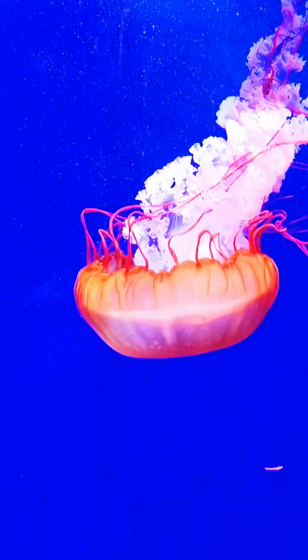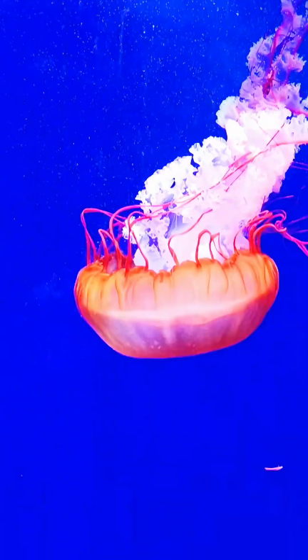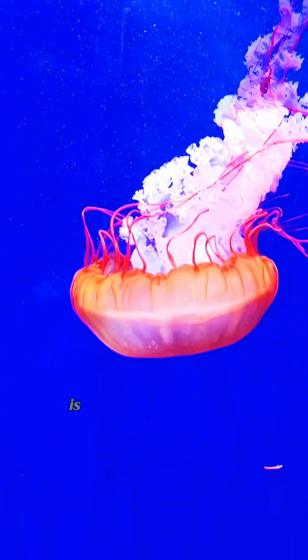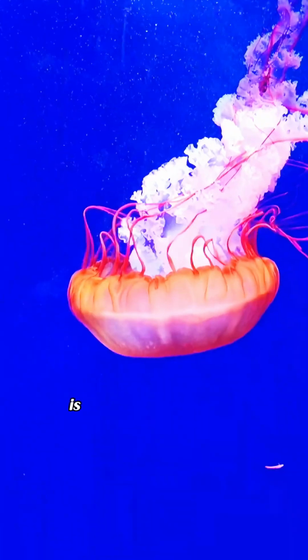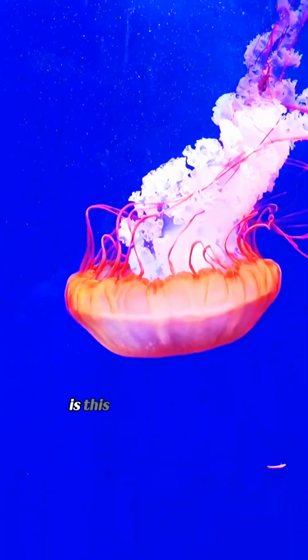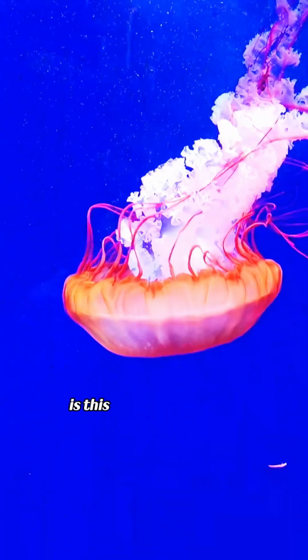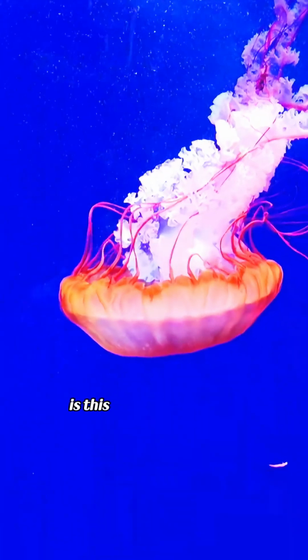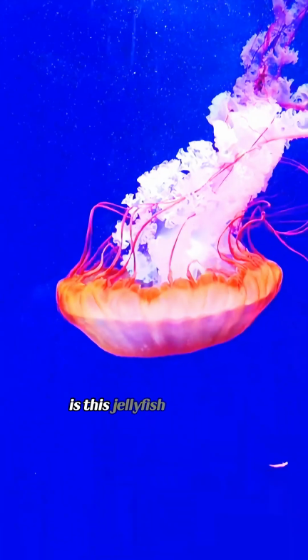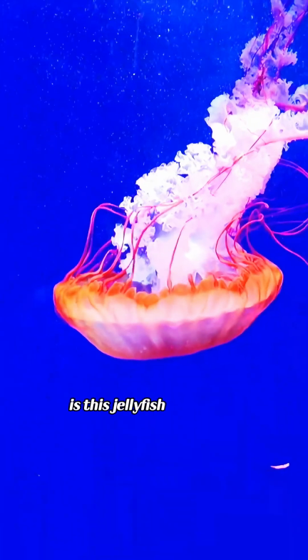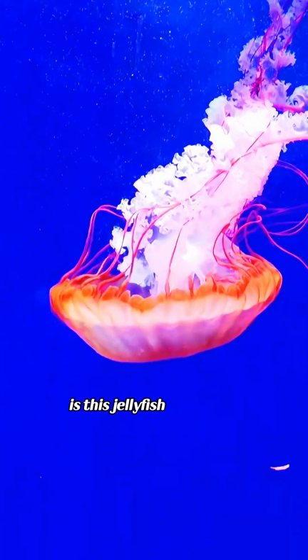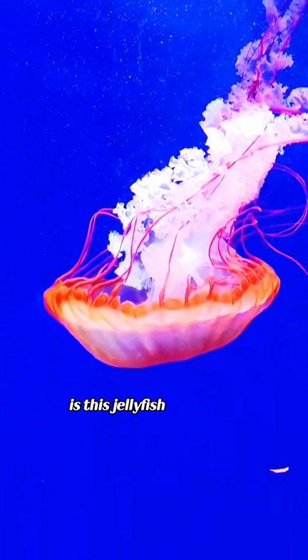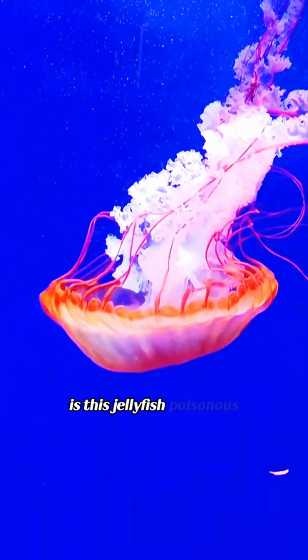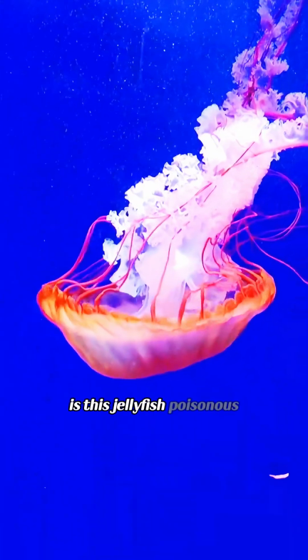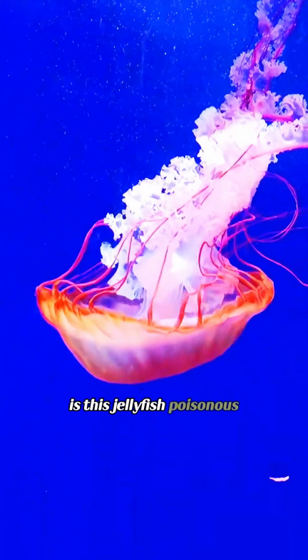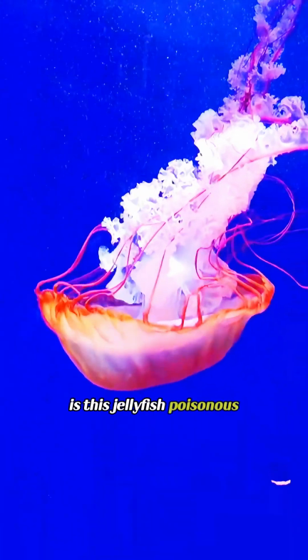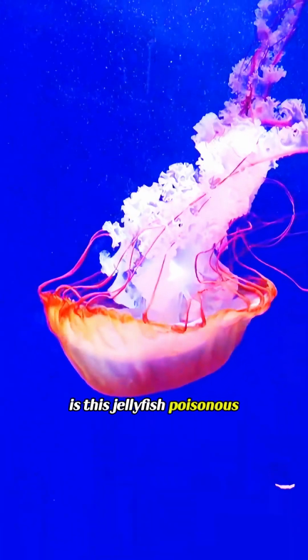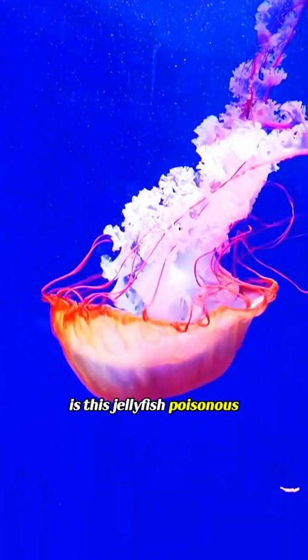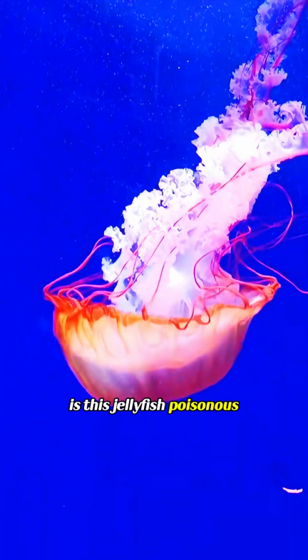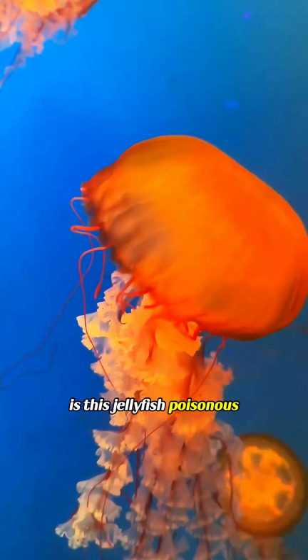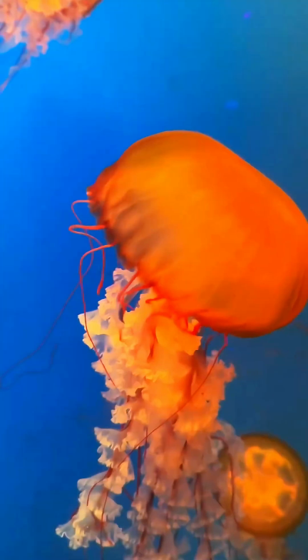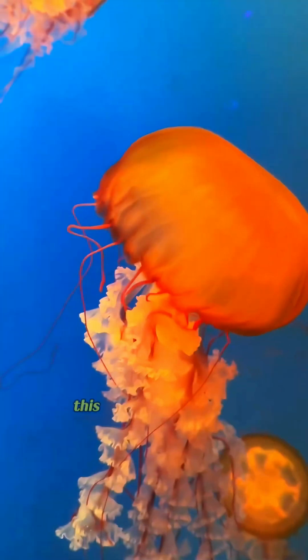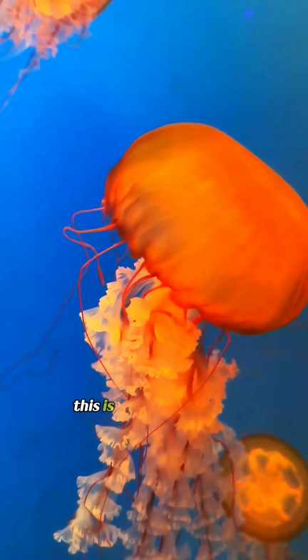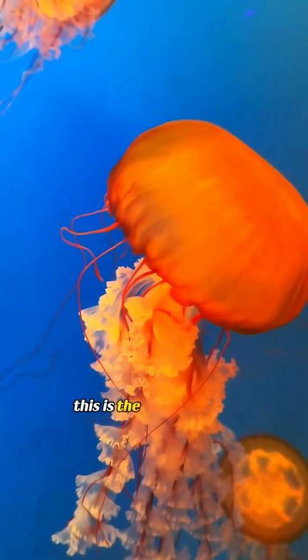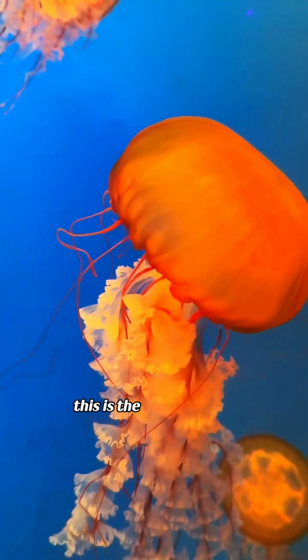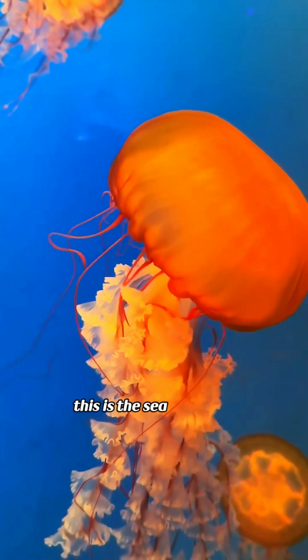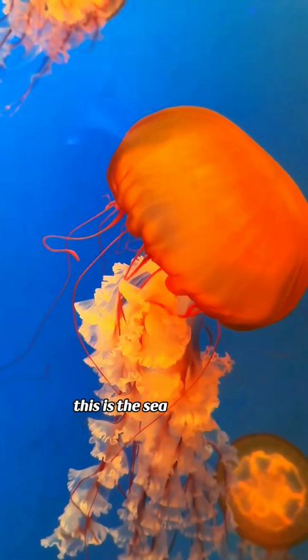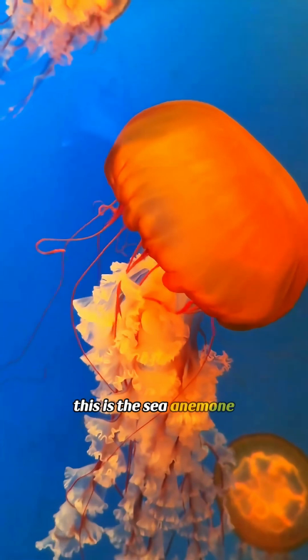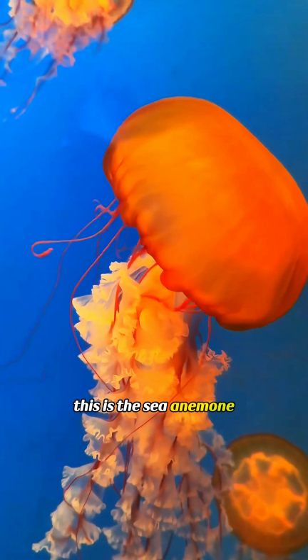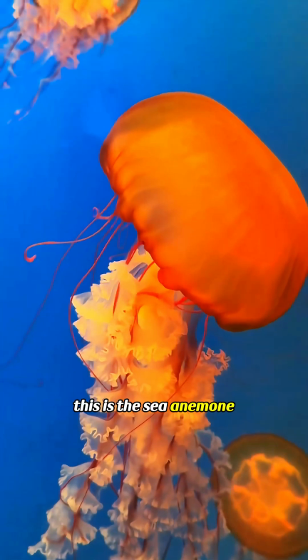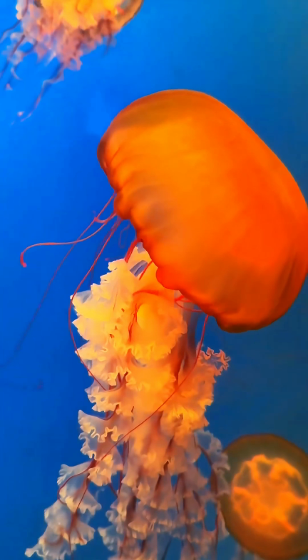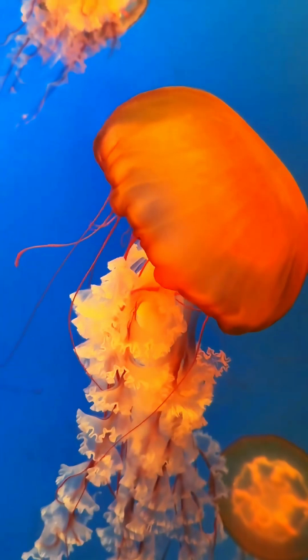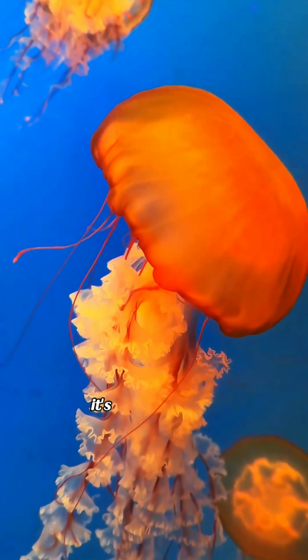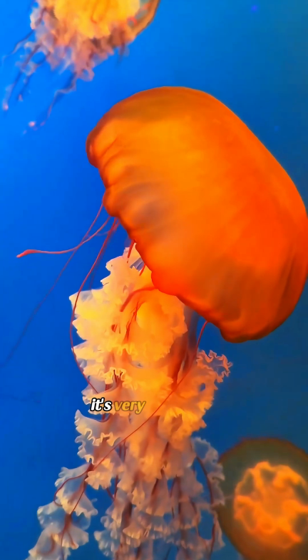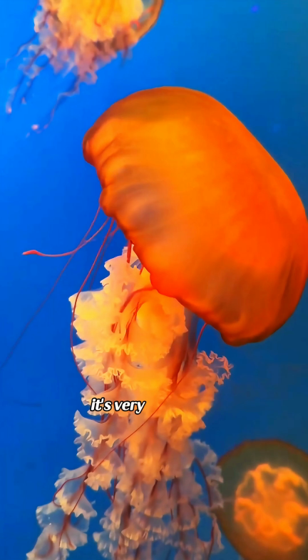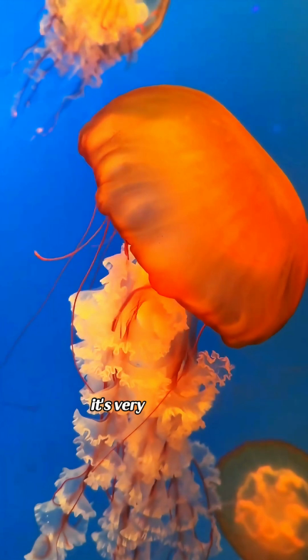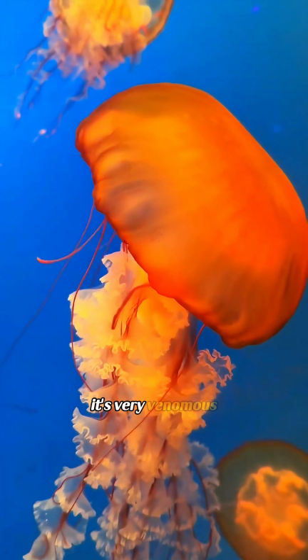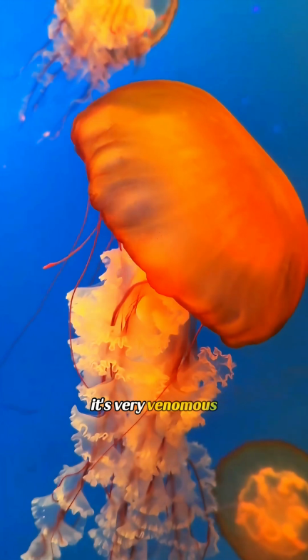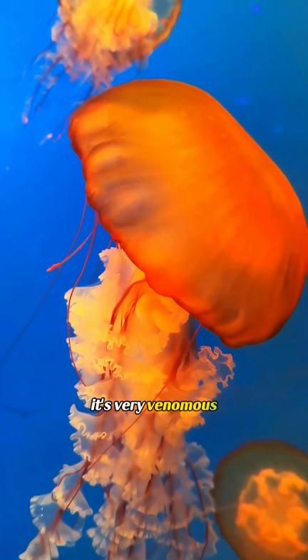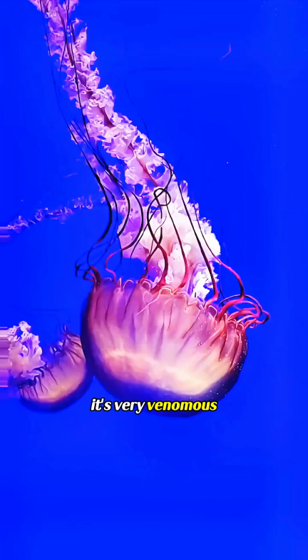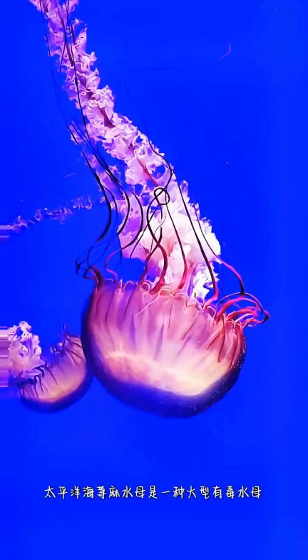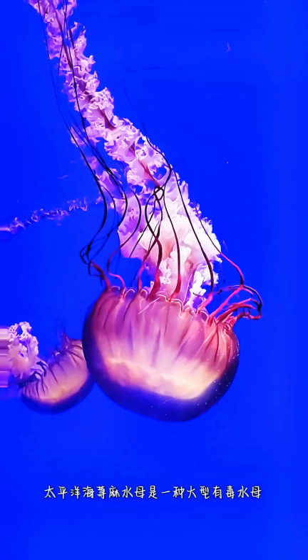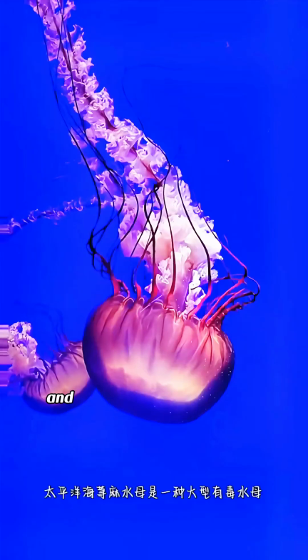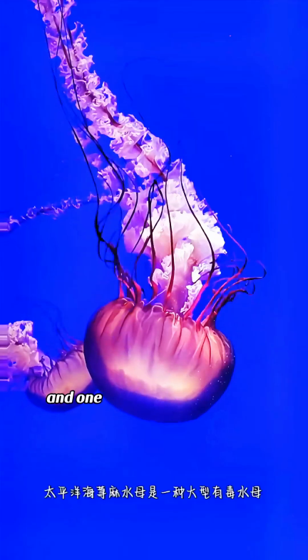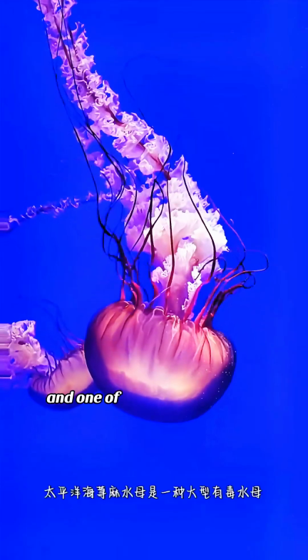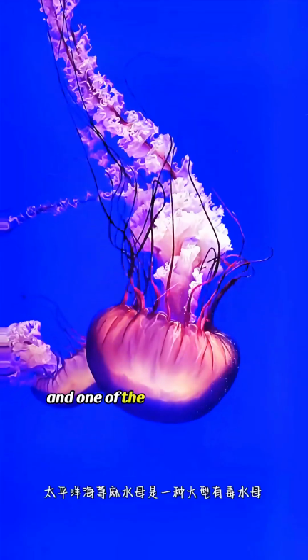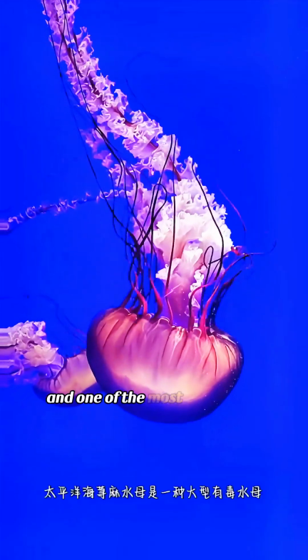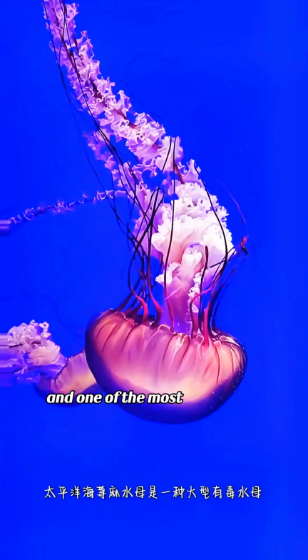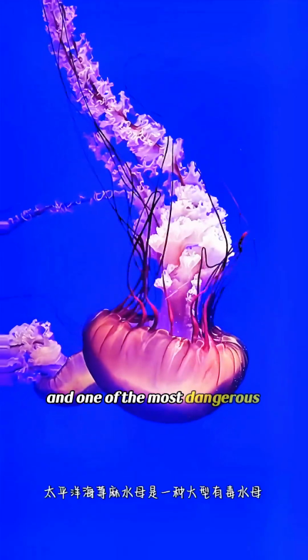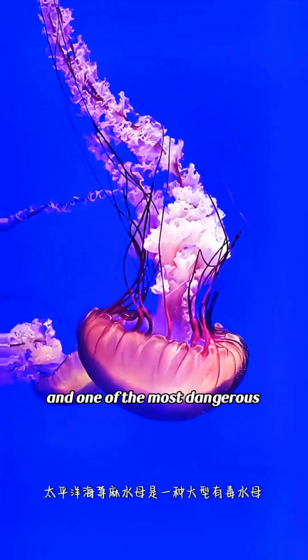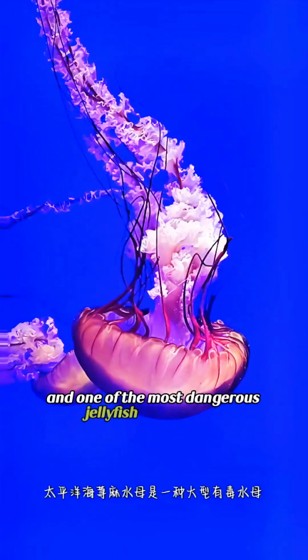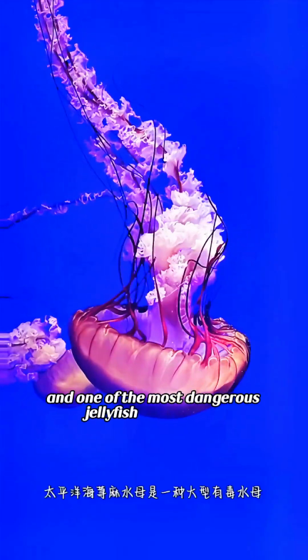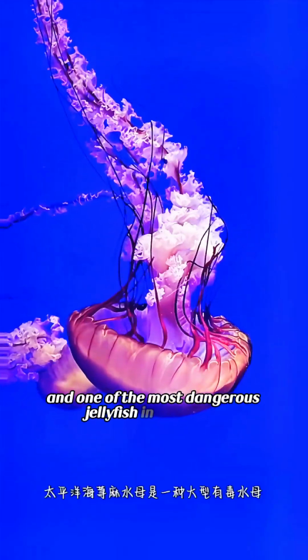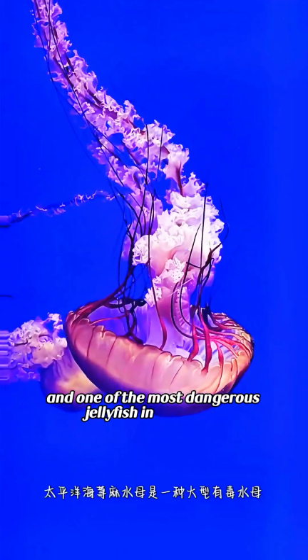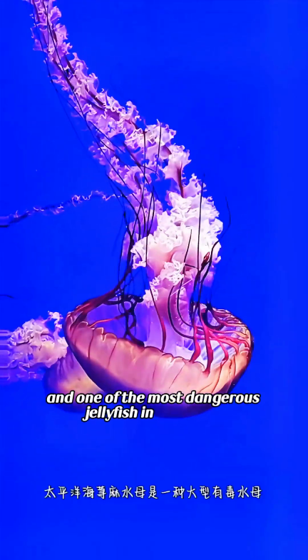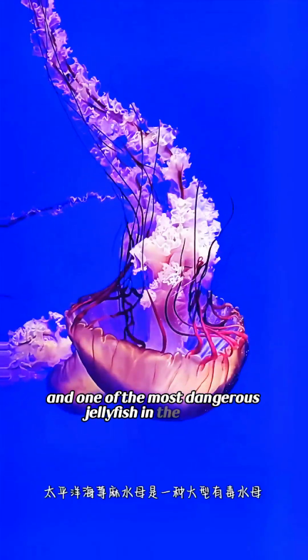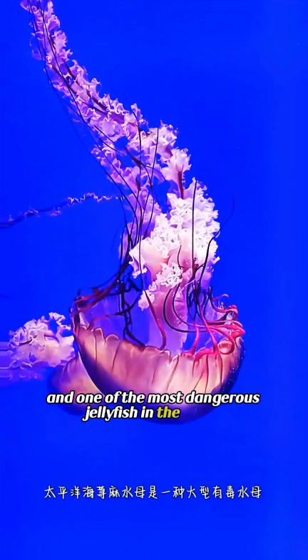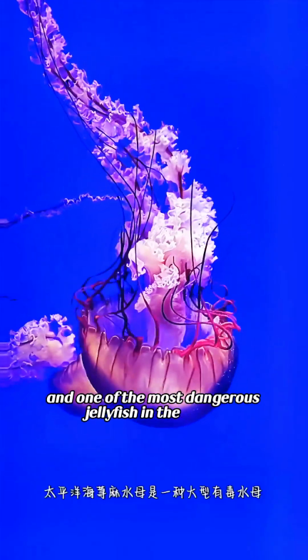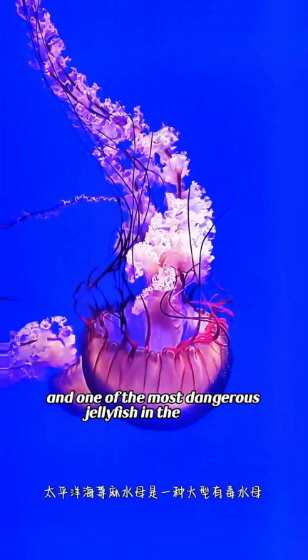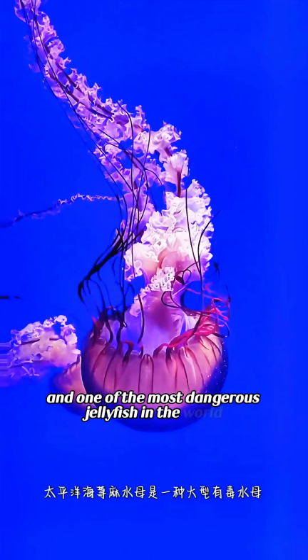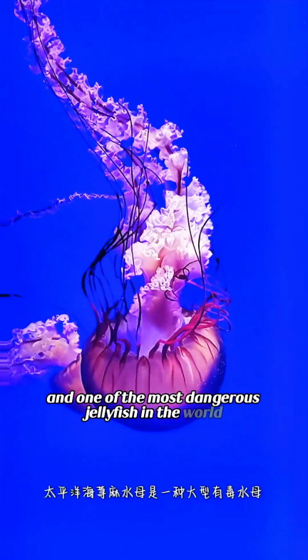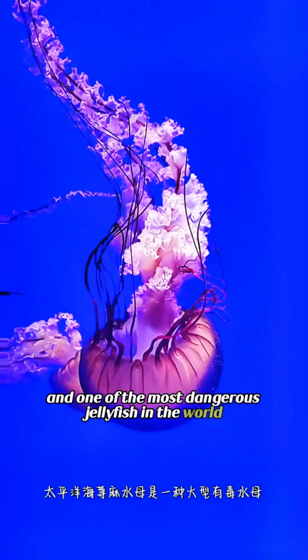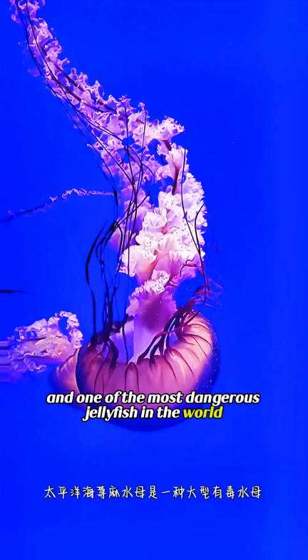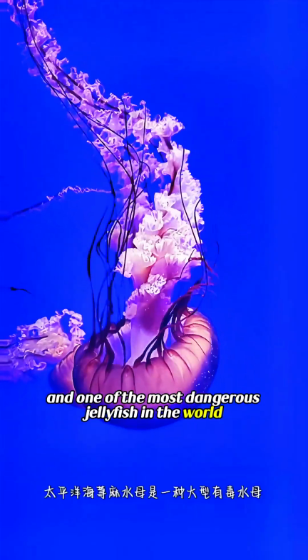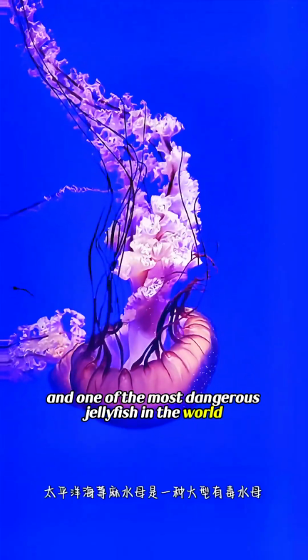Is this jellyfish poisonous? This is the sea nettle. It's very venomous, and one of the most dangerous jellyfish in the world.